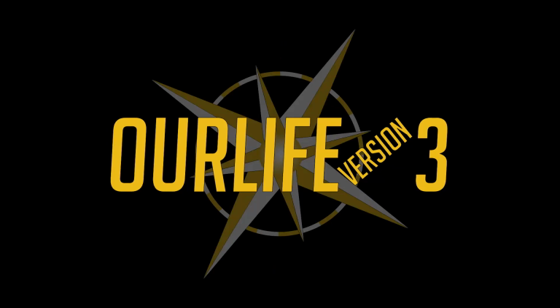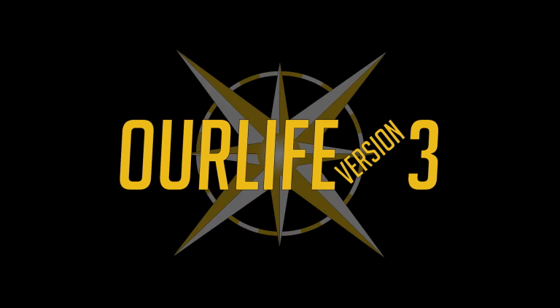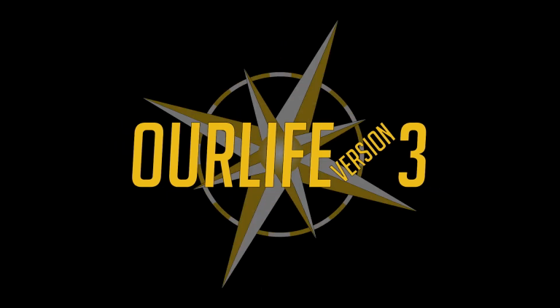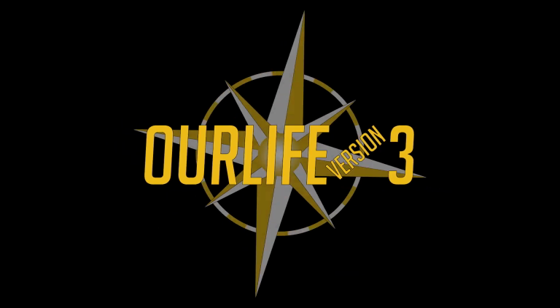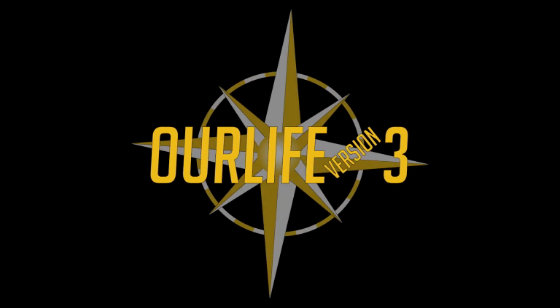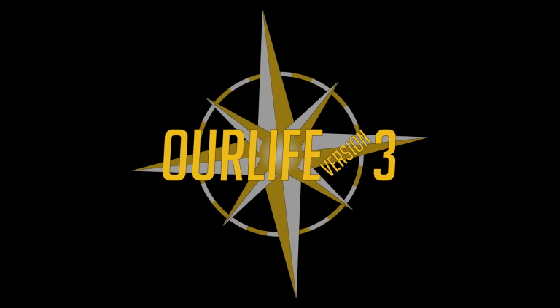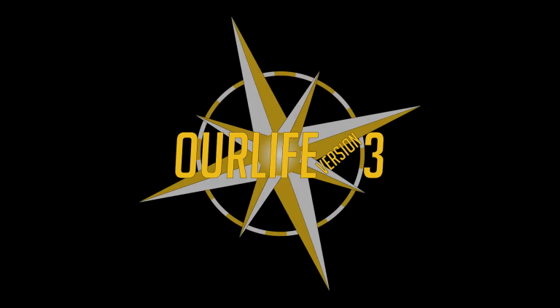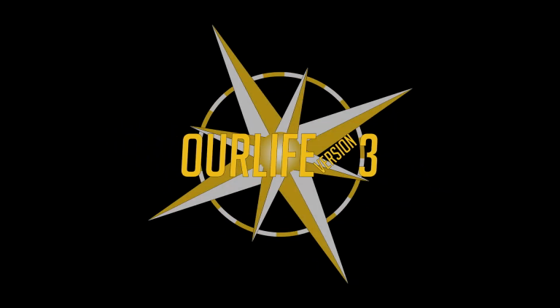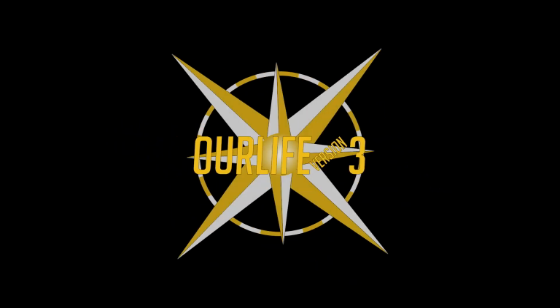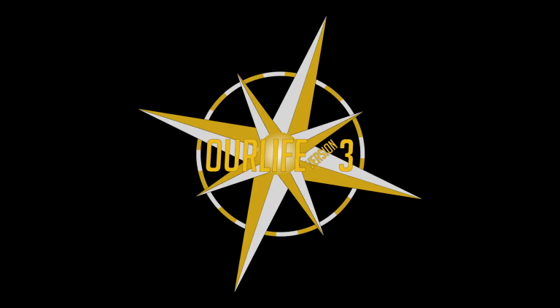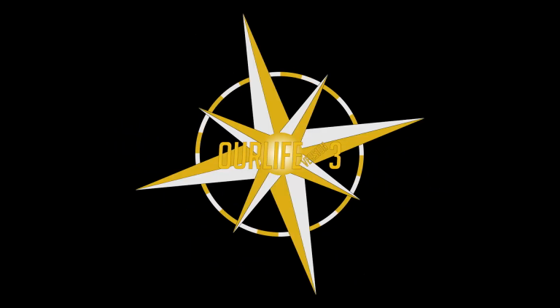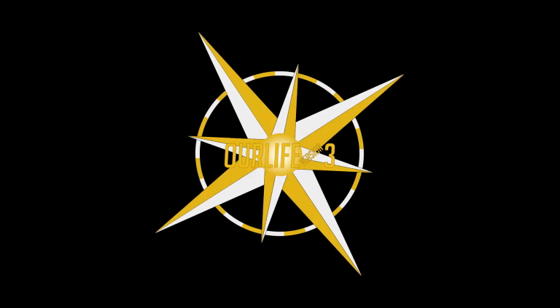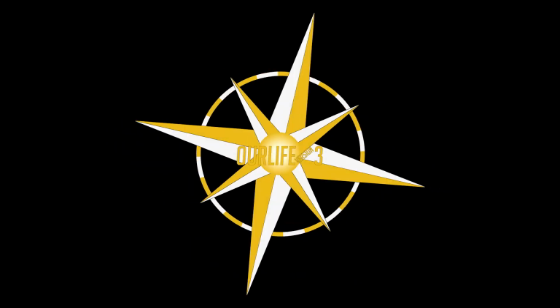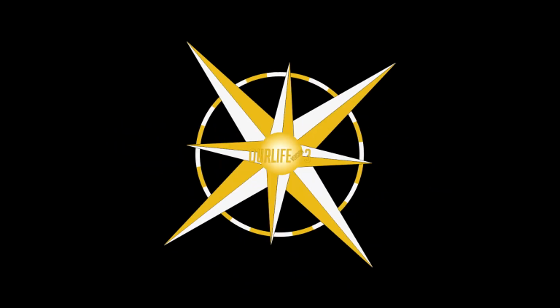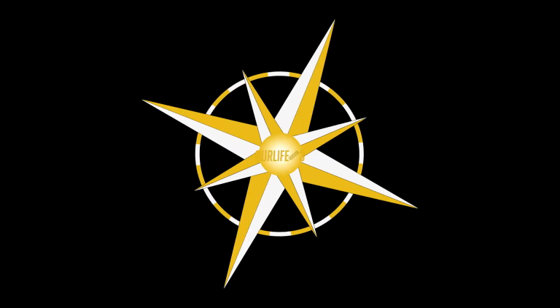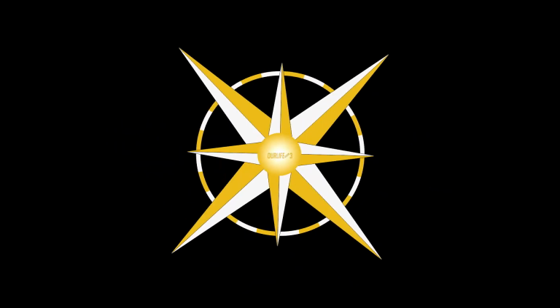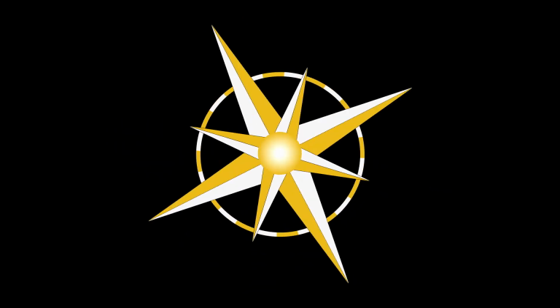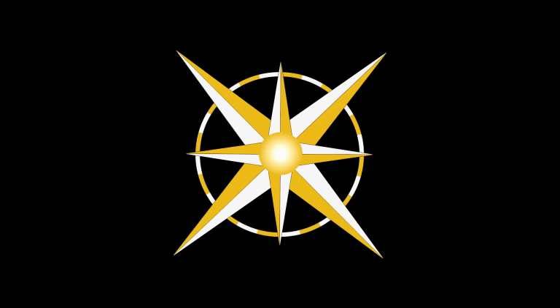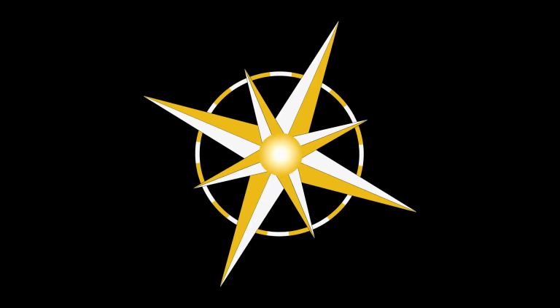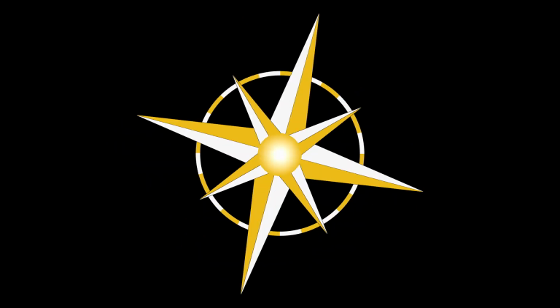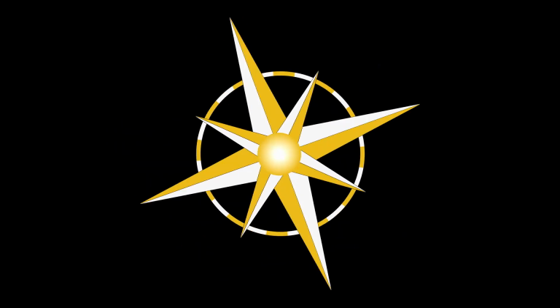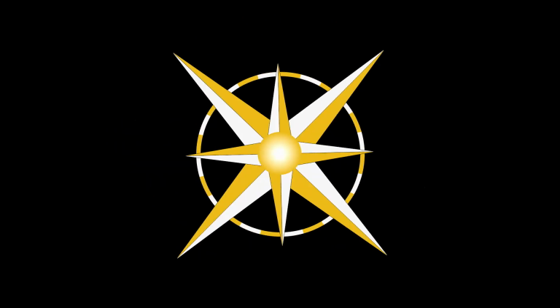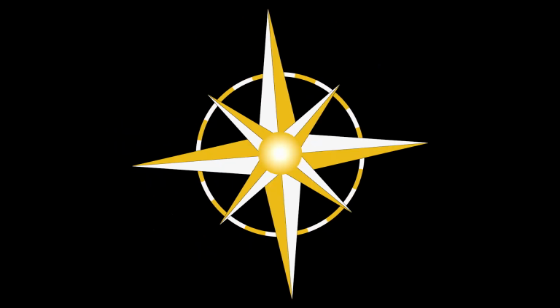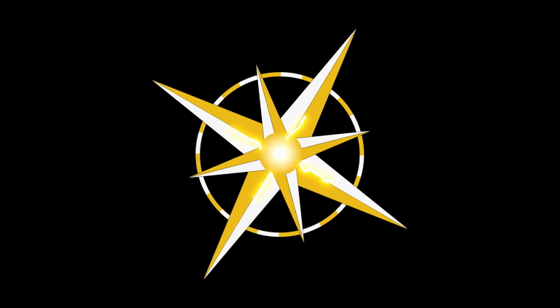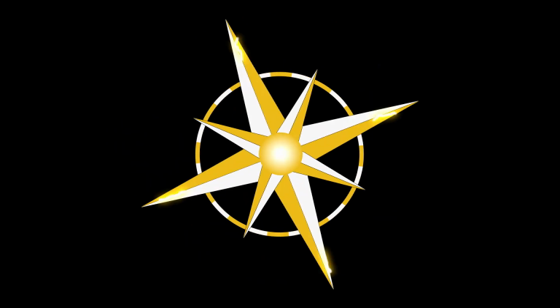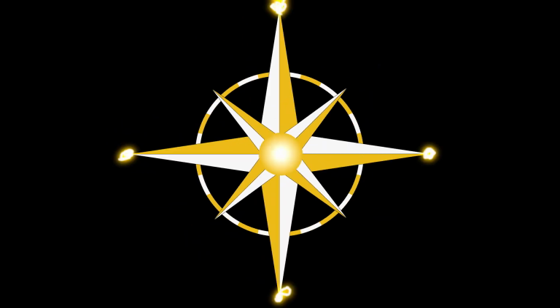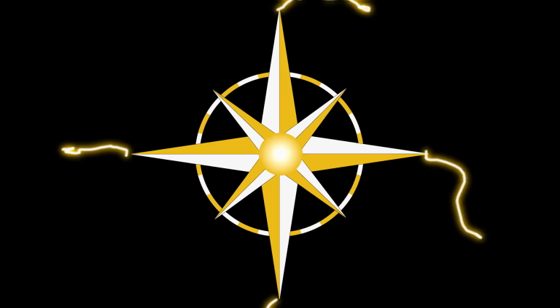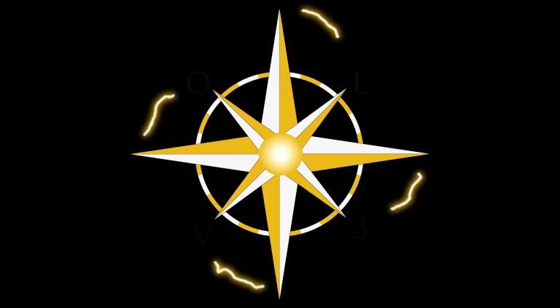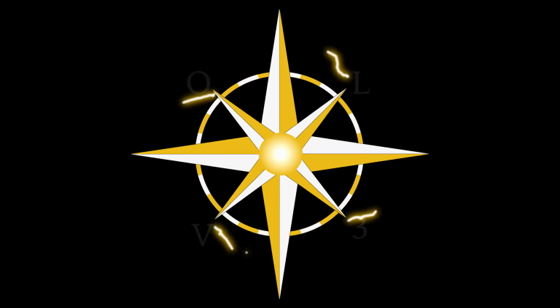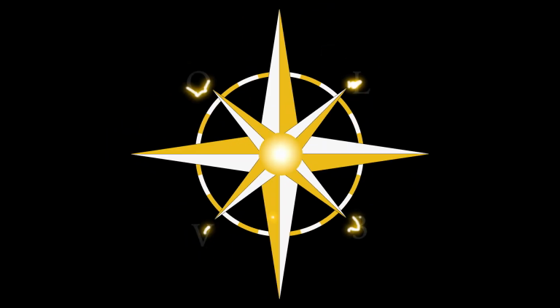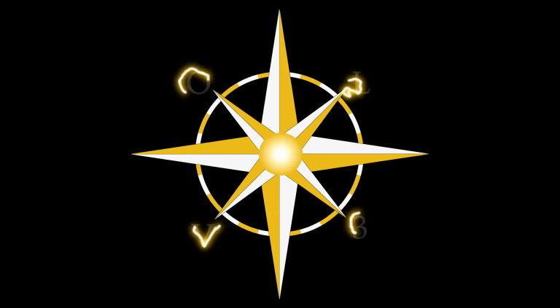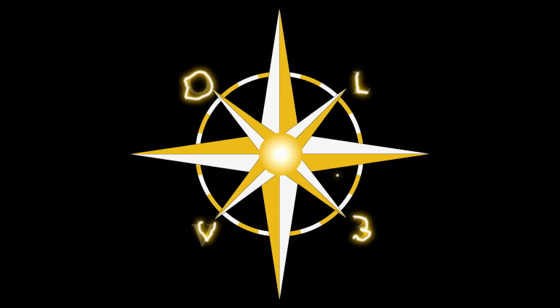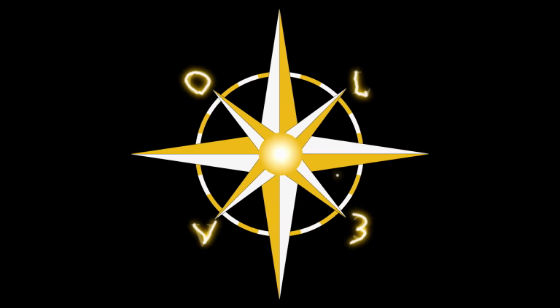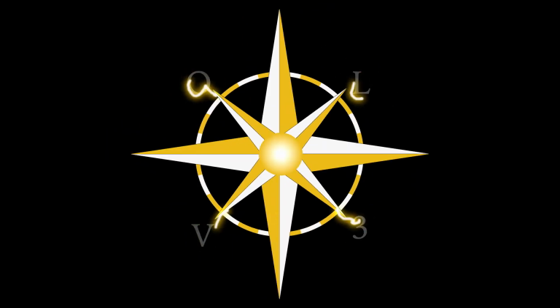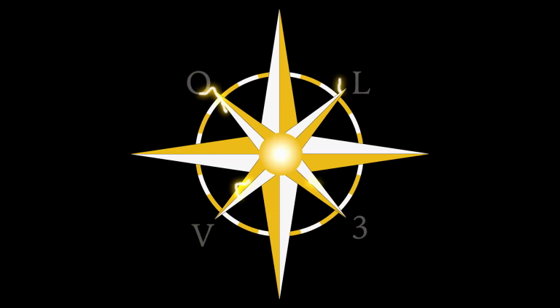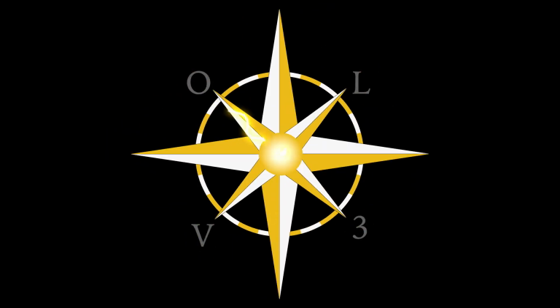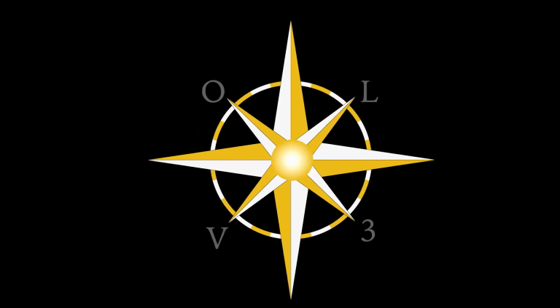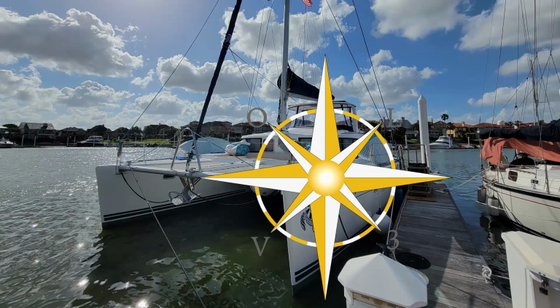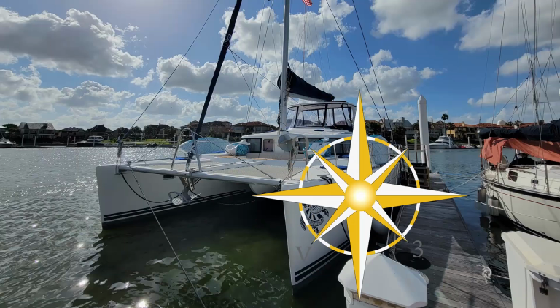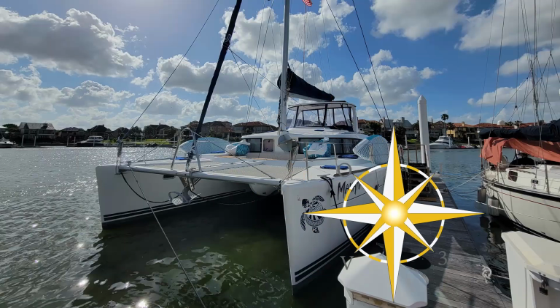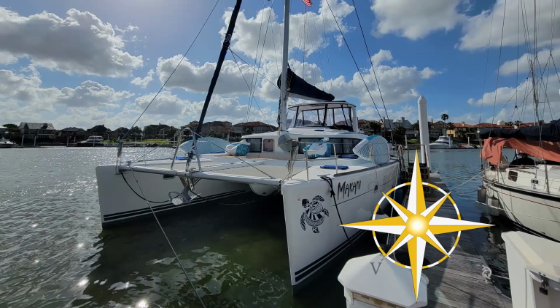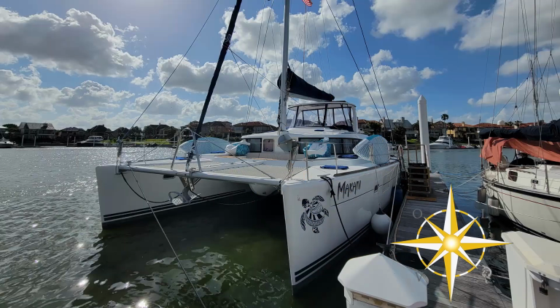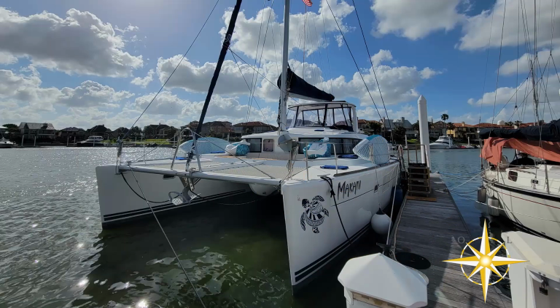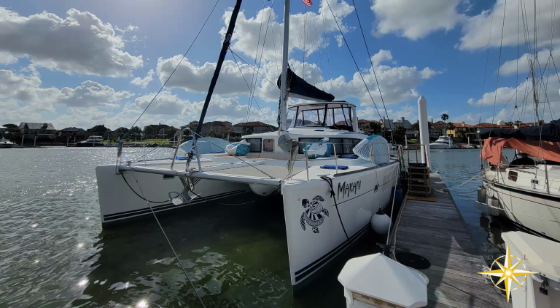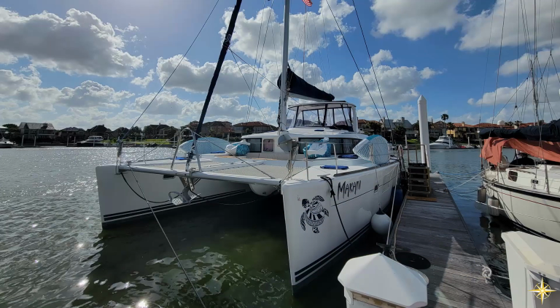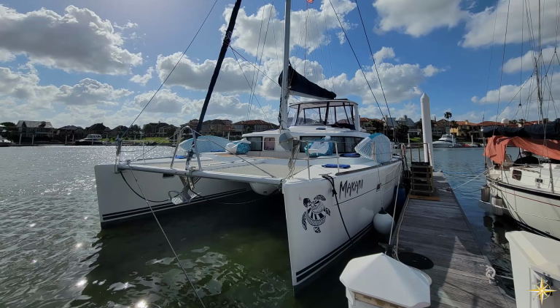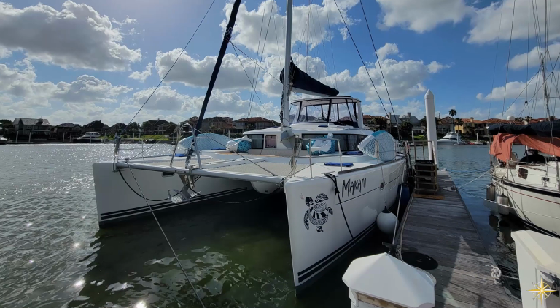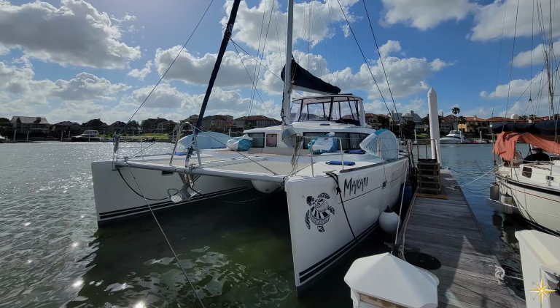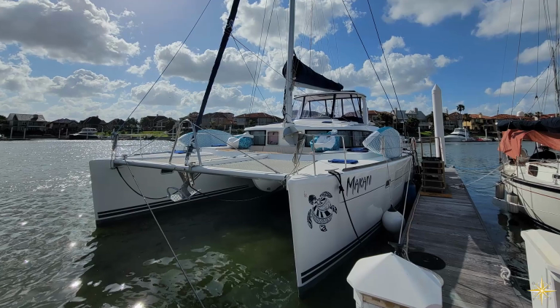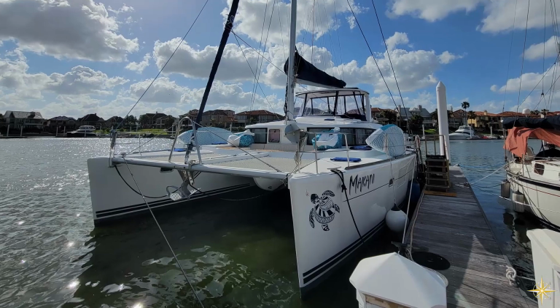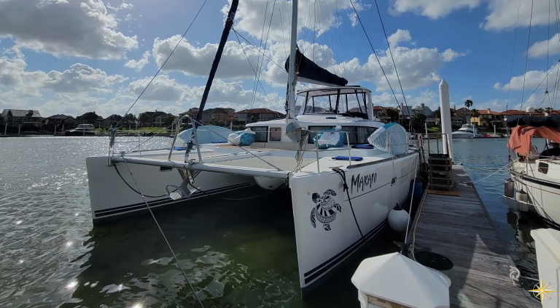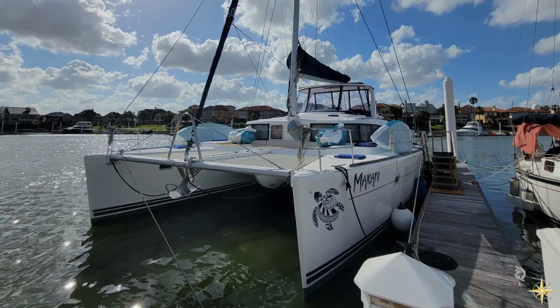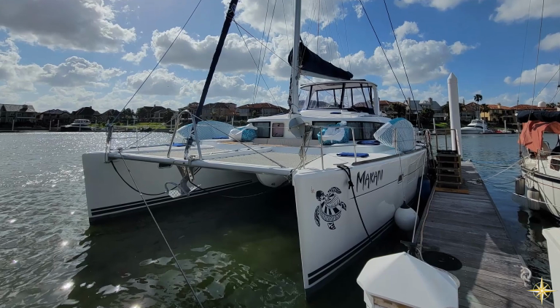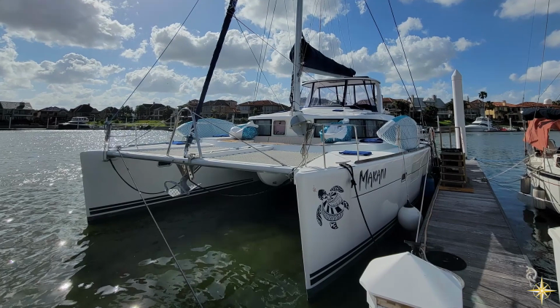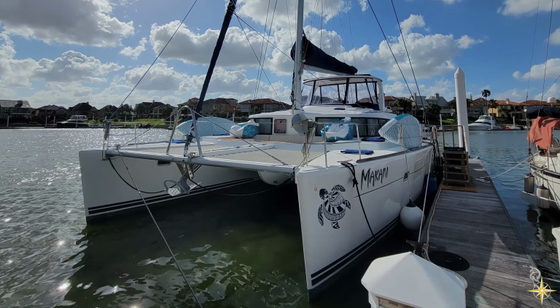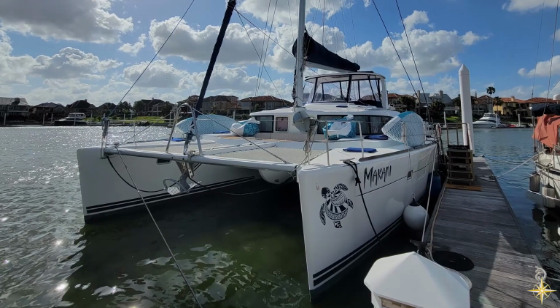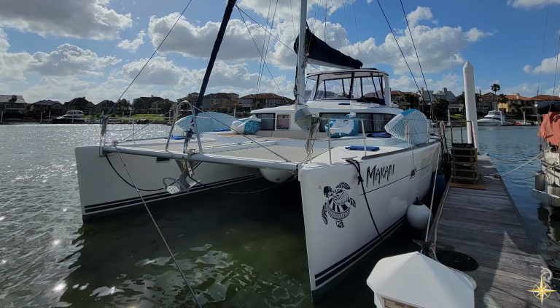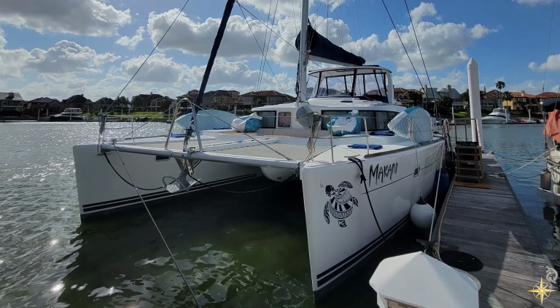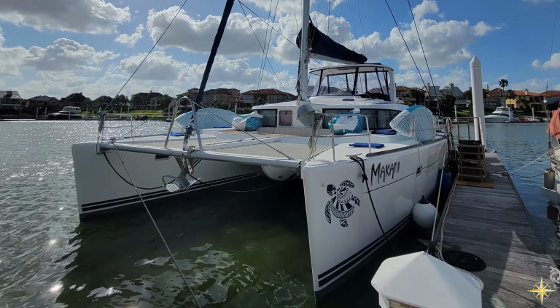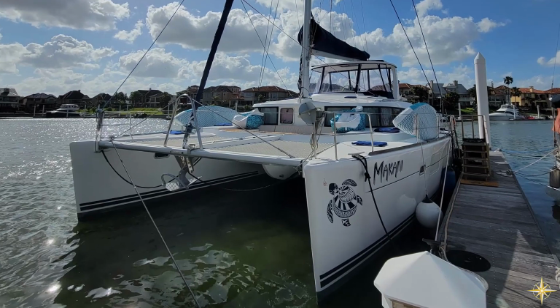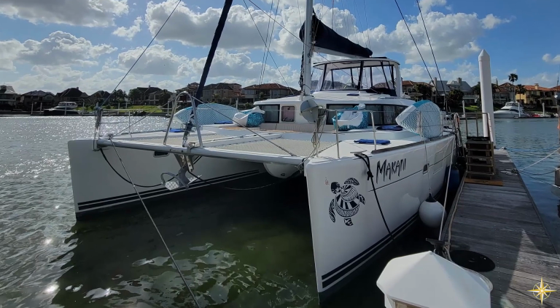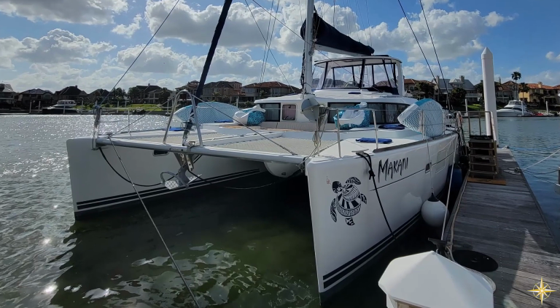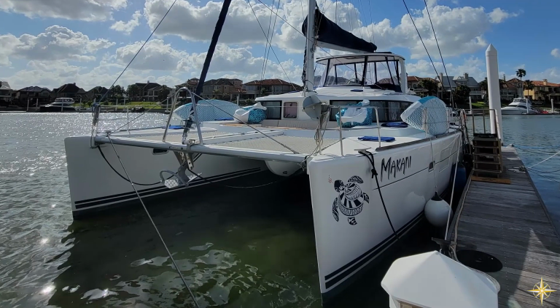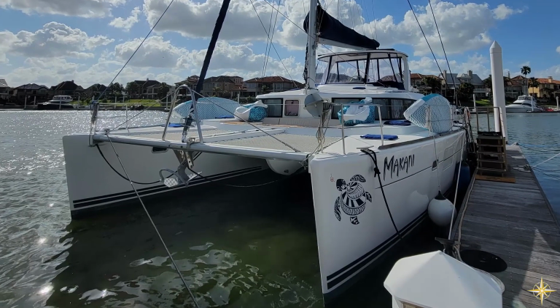Hi everyone, welcome to Our Life V3. As we've mentioned, a boat requires much upkeep, inside and out, and Makani is no different.